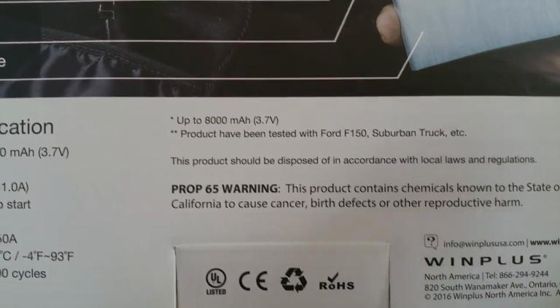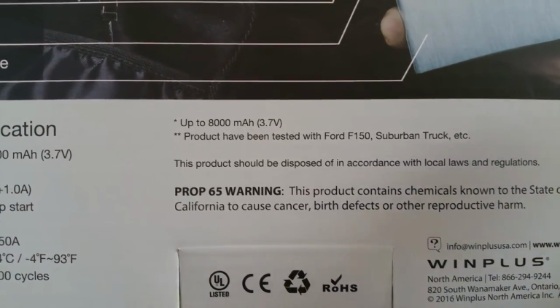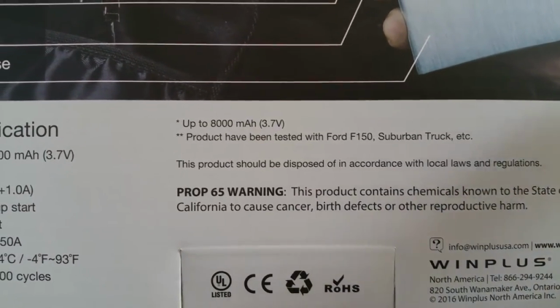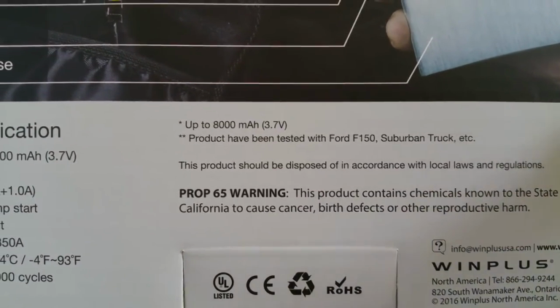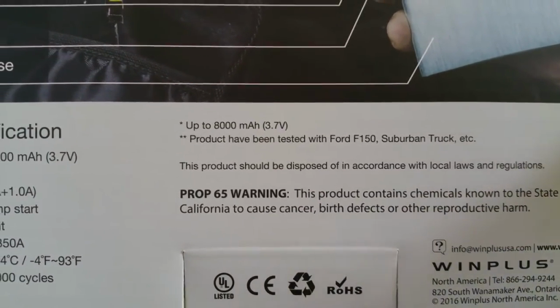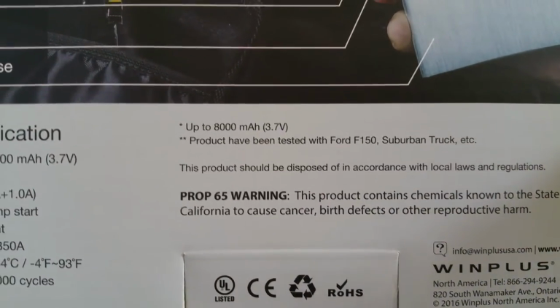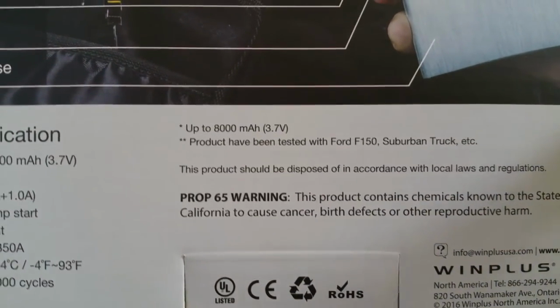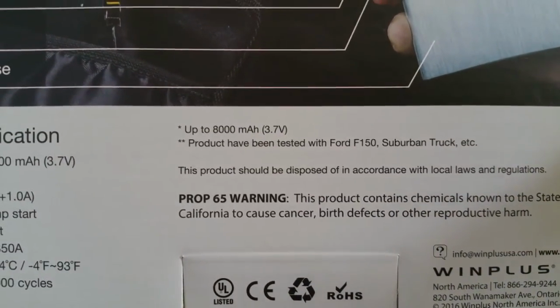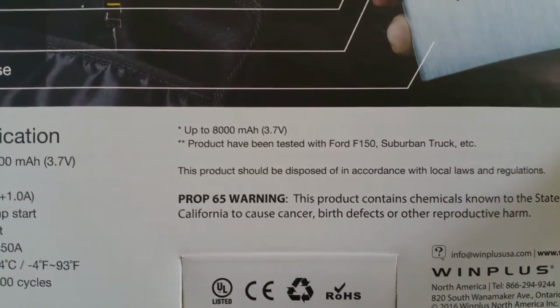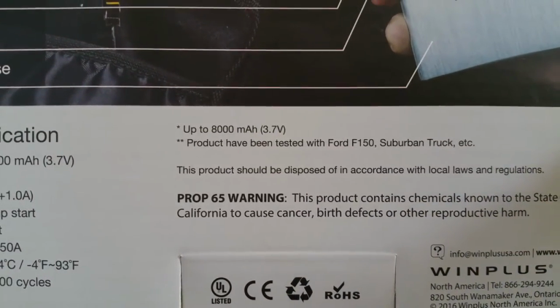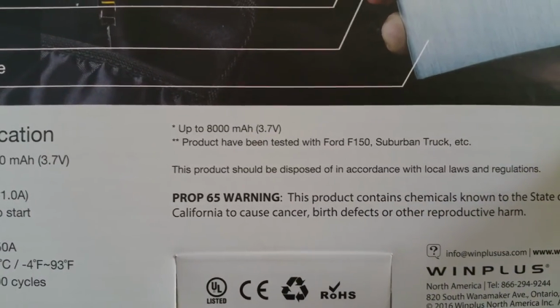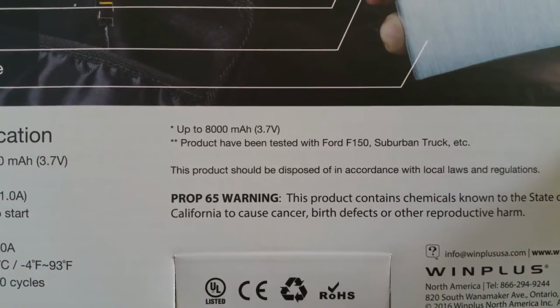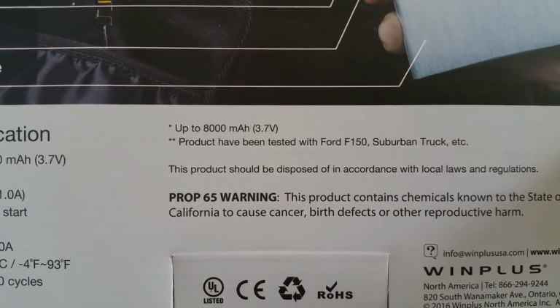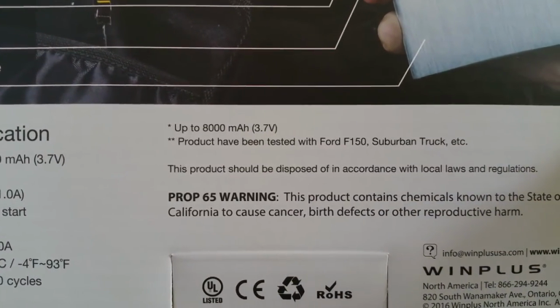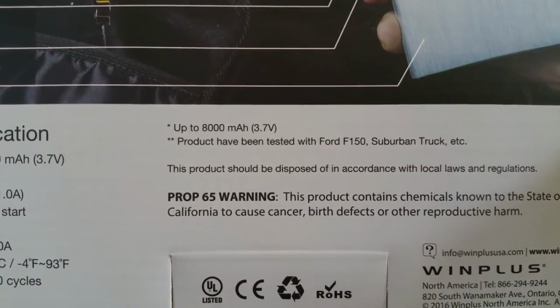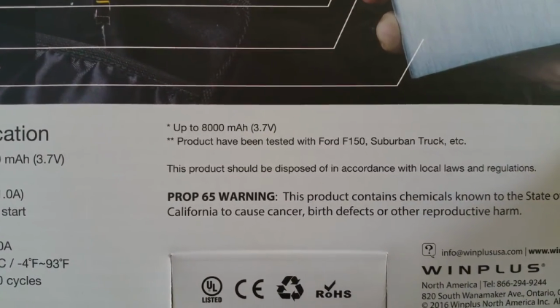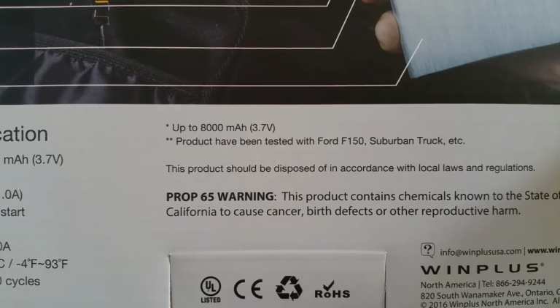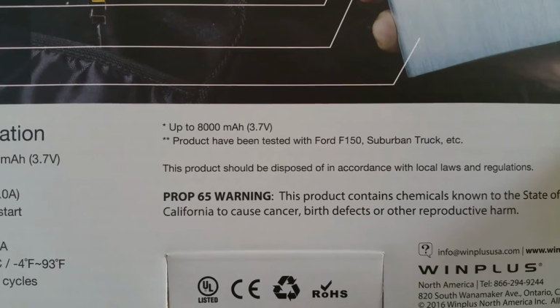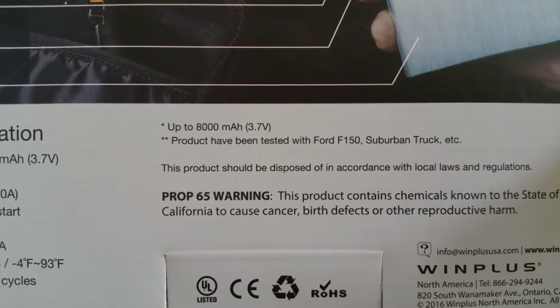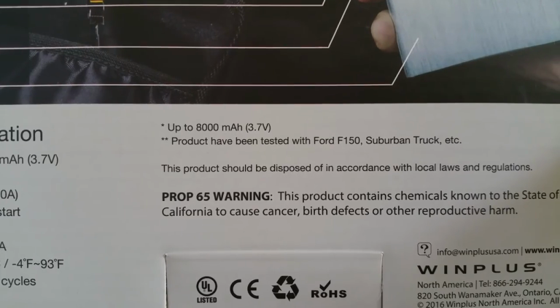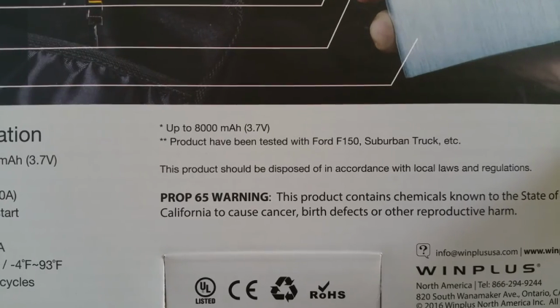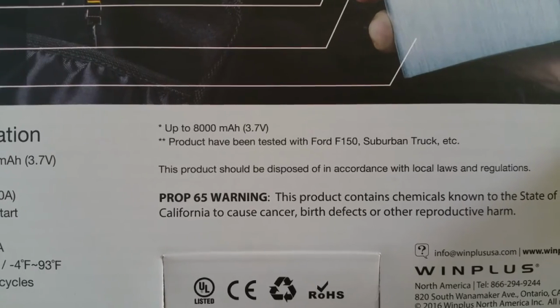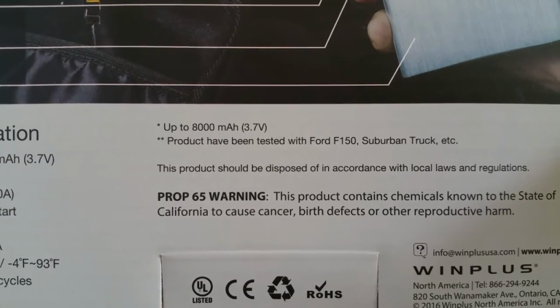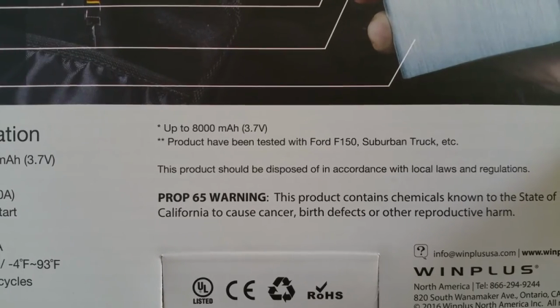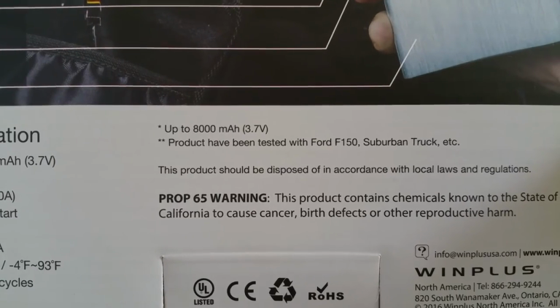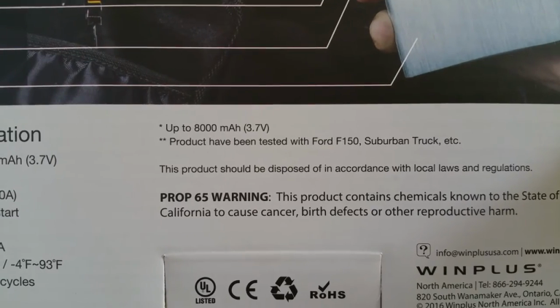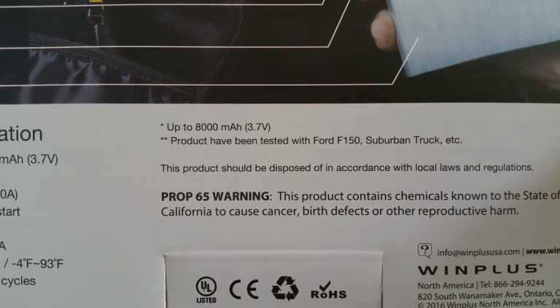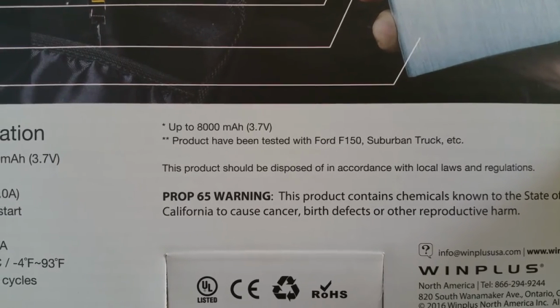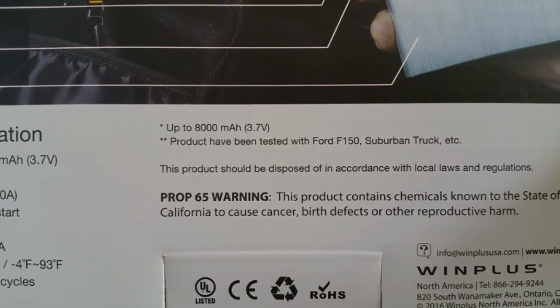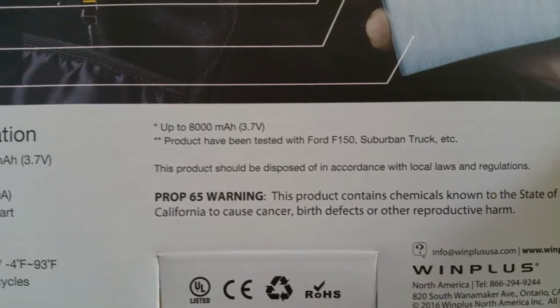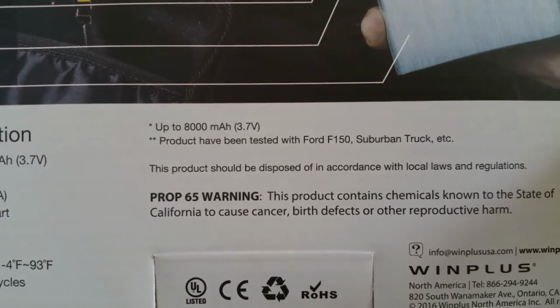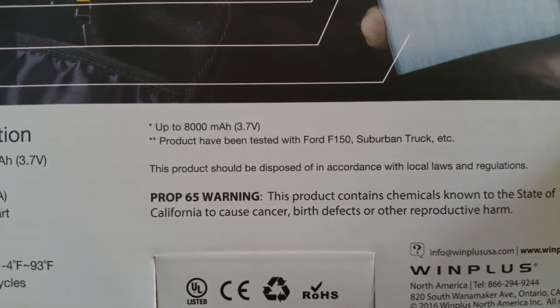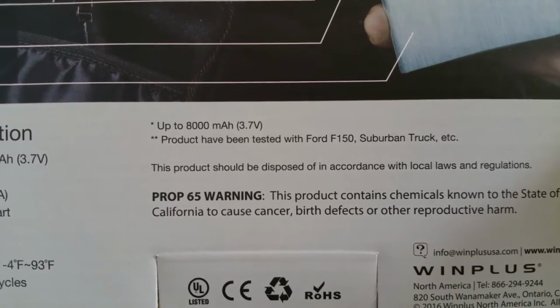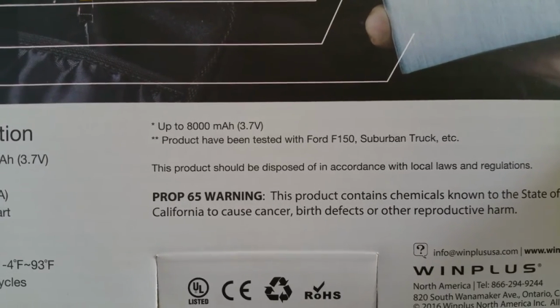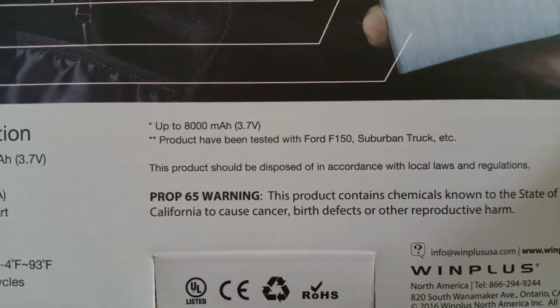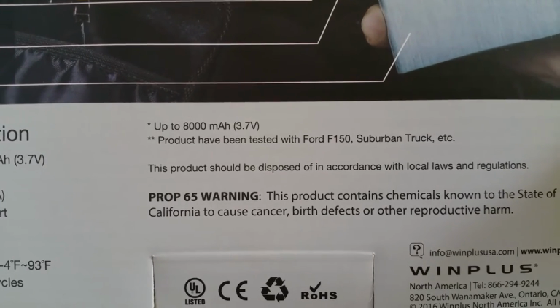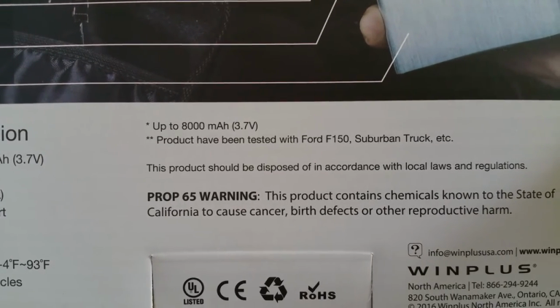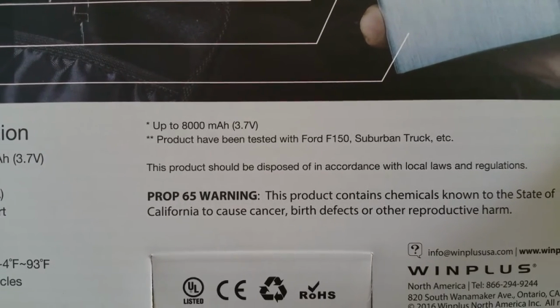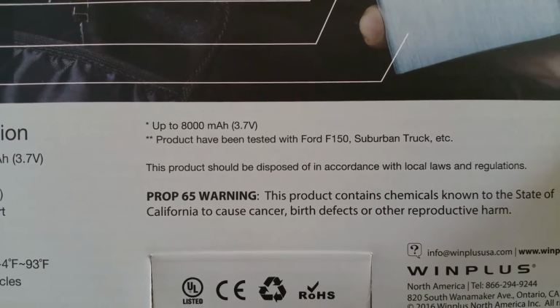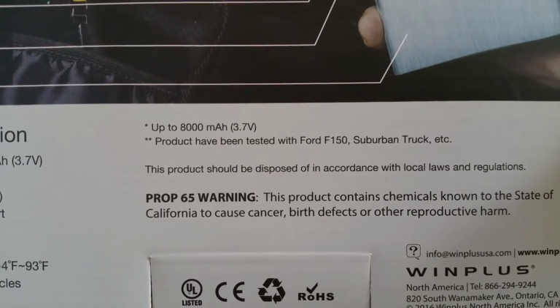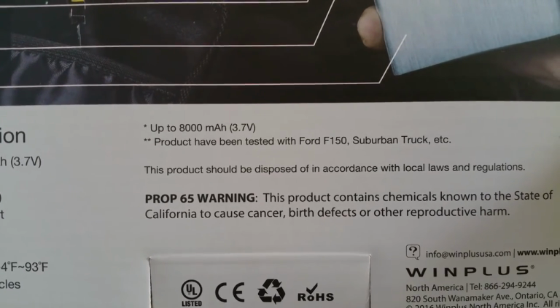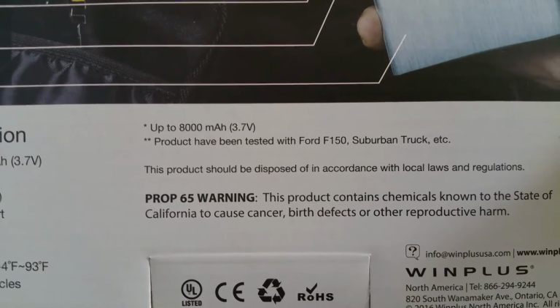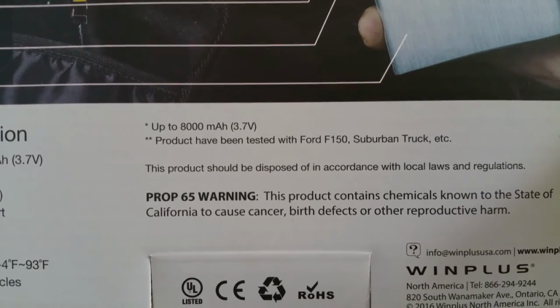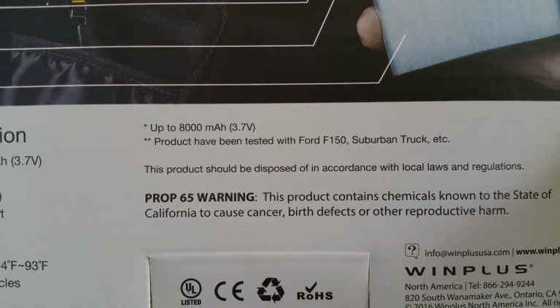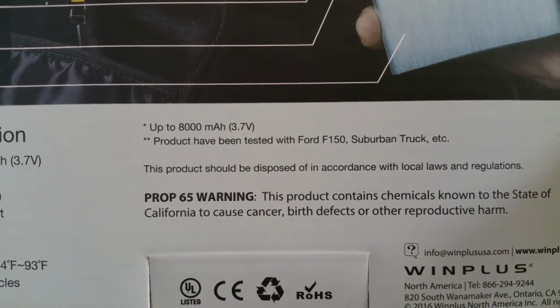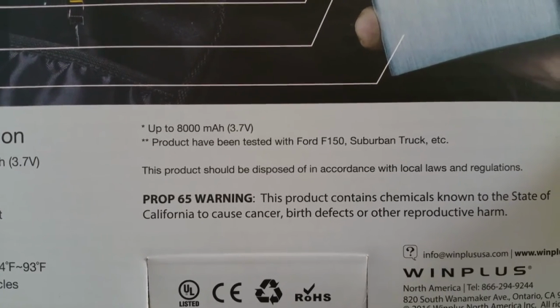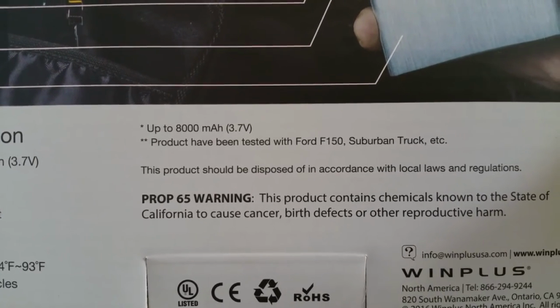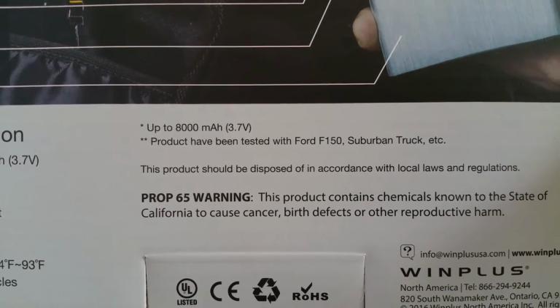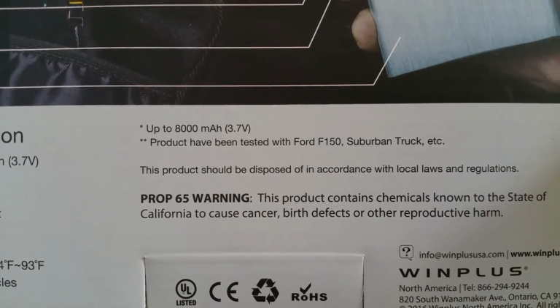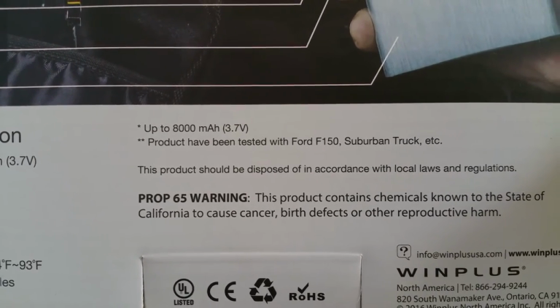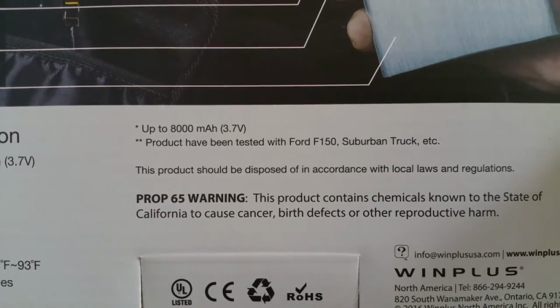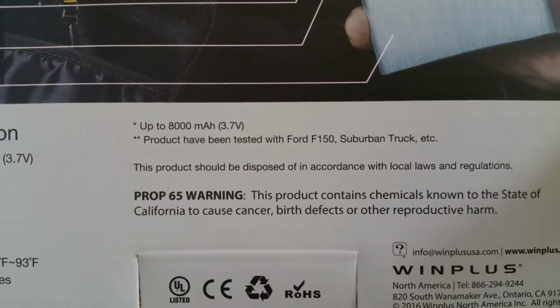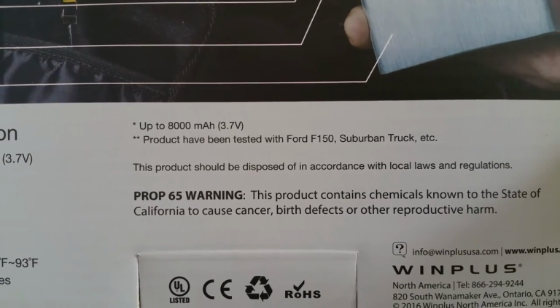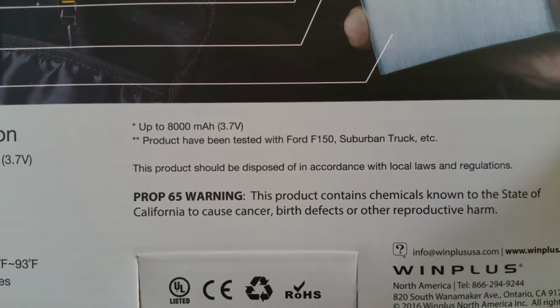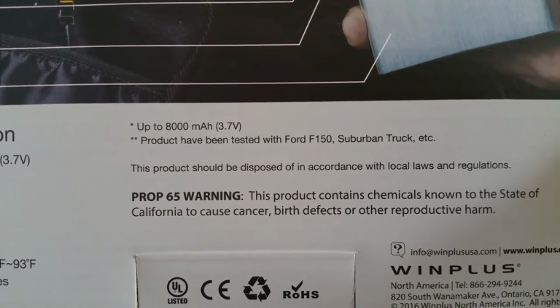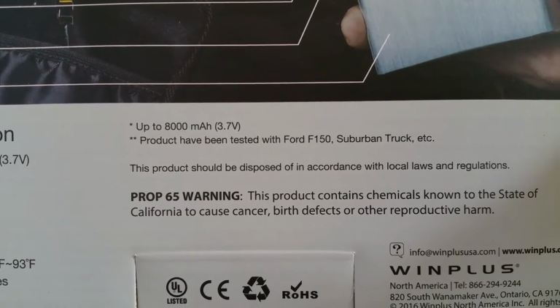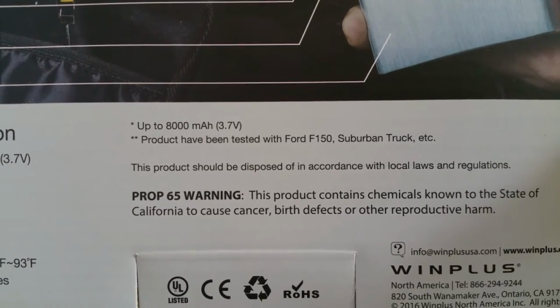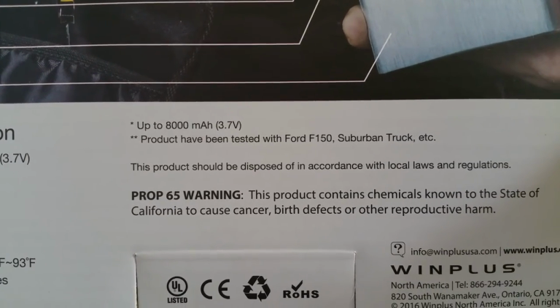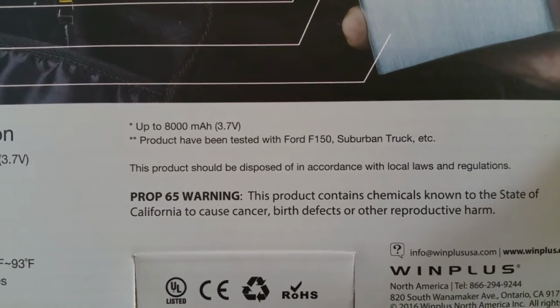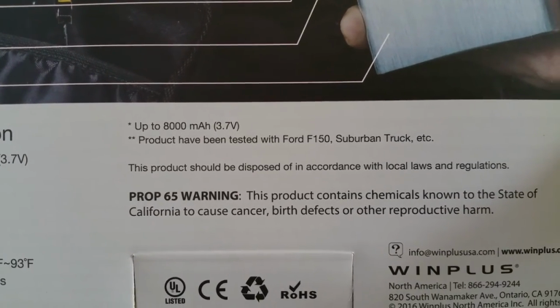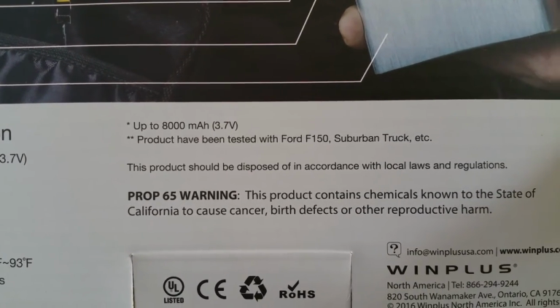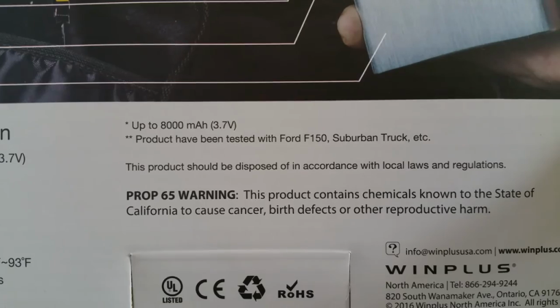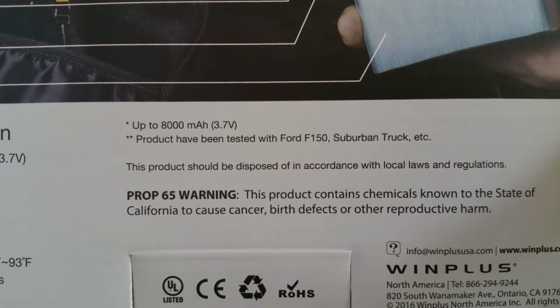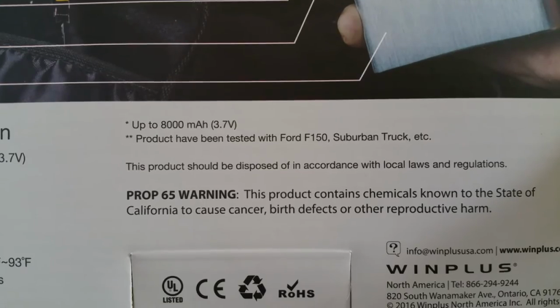The product has been tested with the Ford F-150, Suburban, and truck.